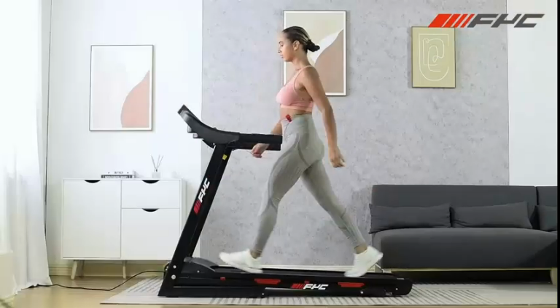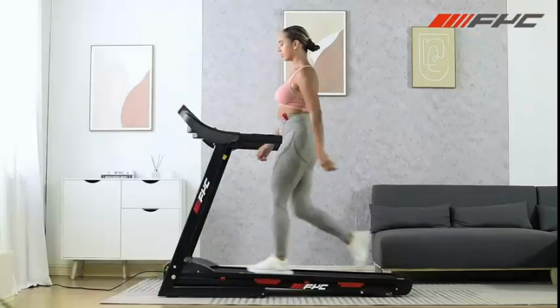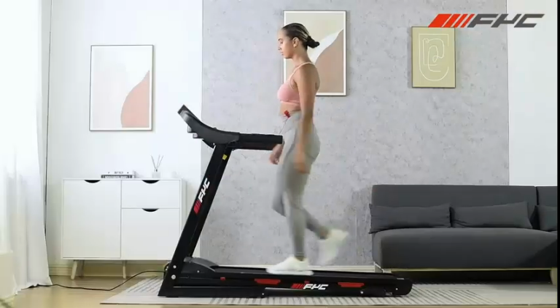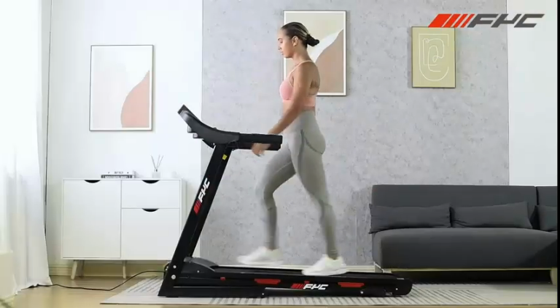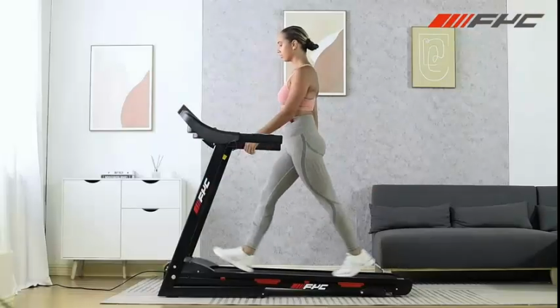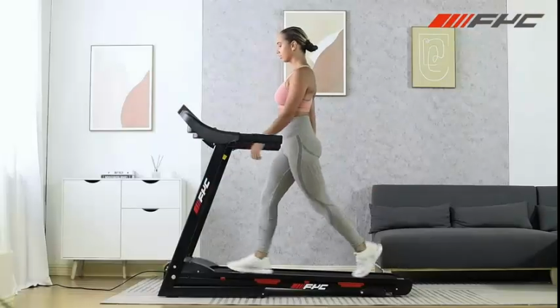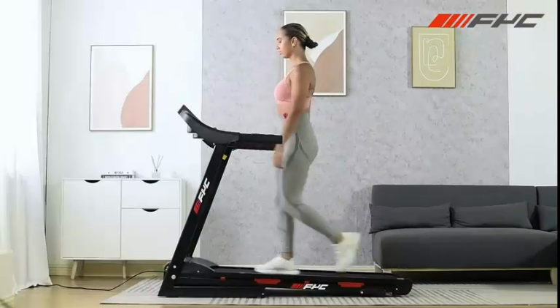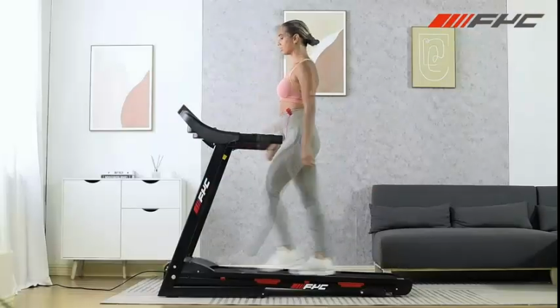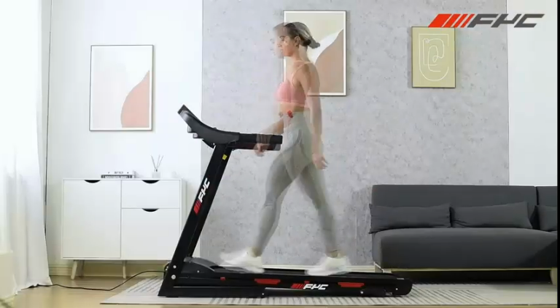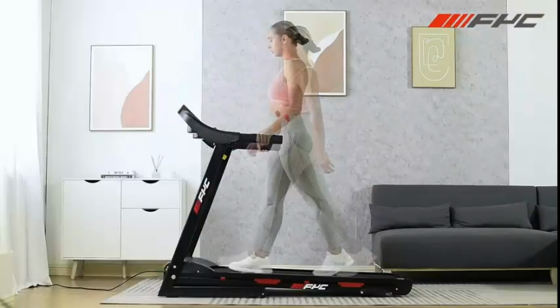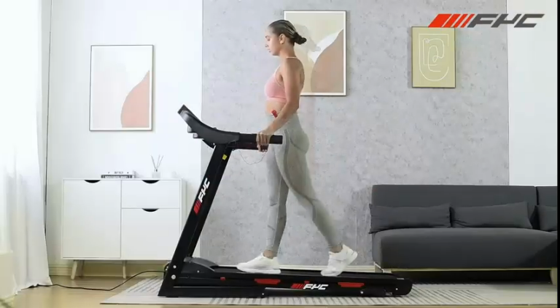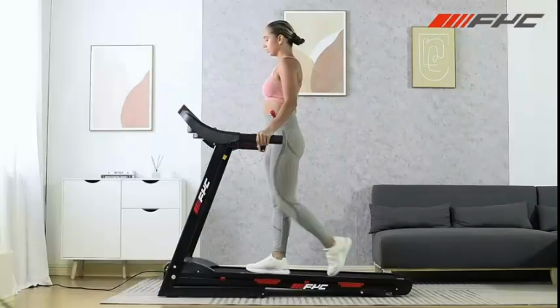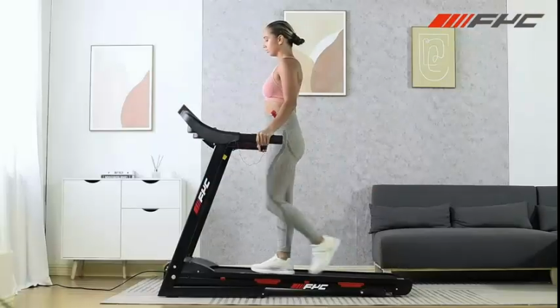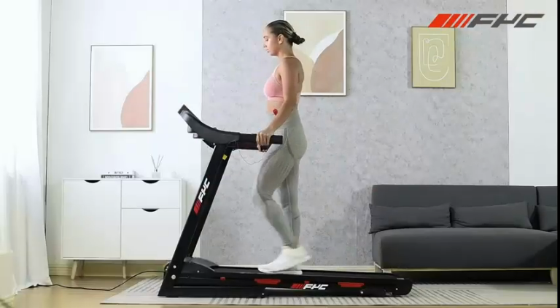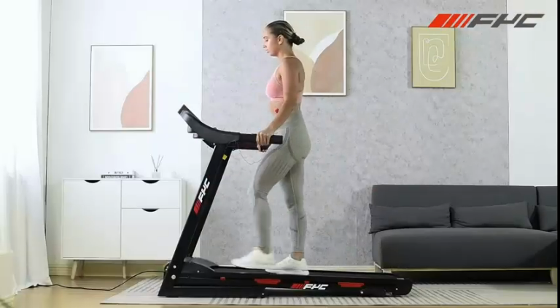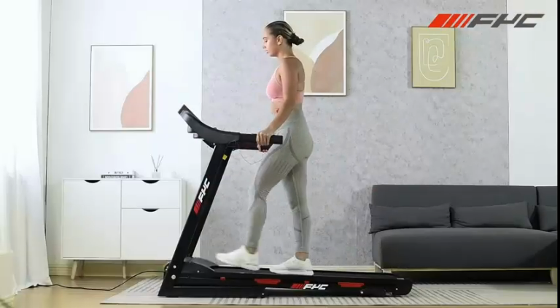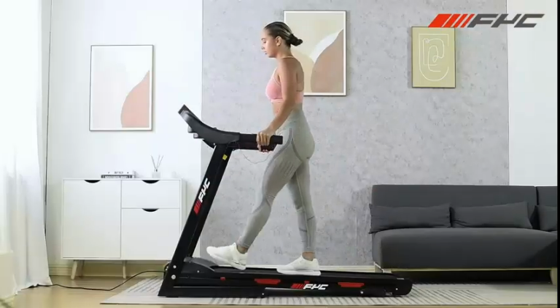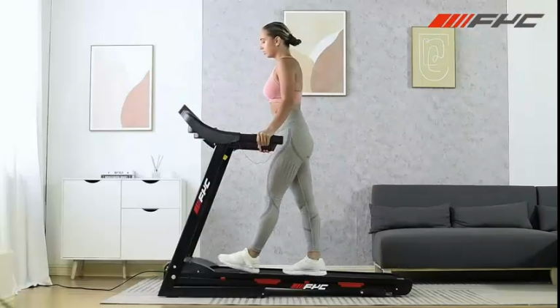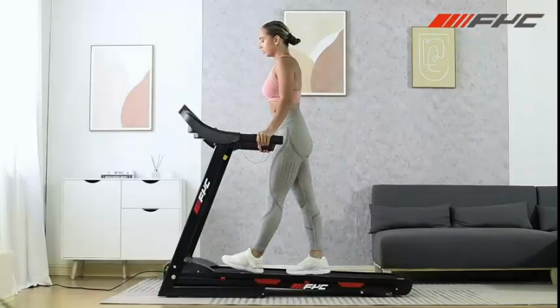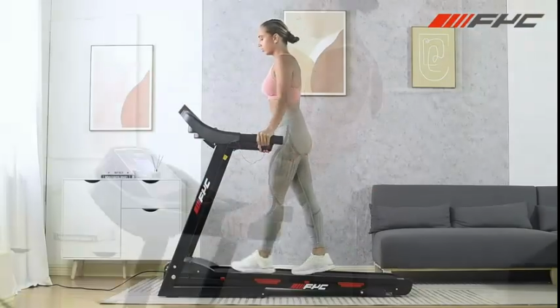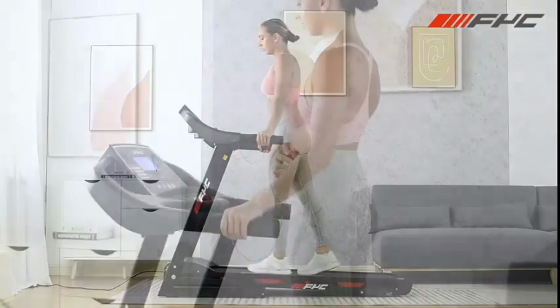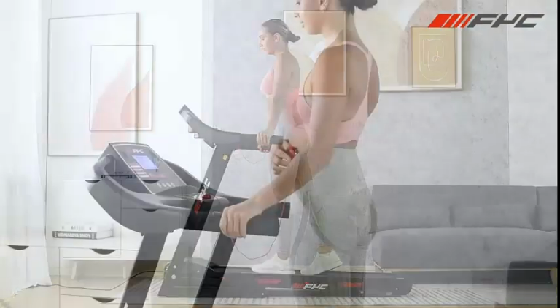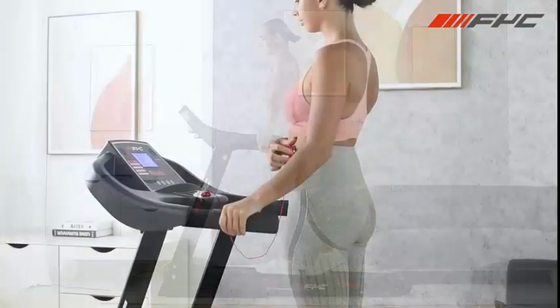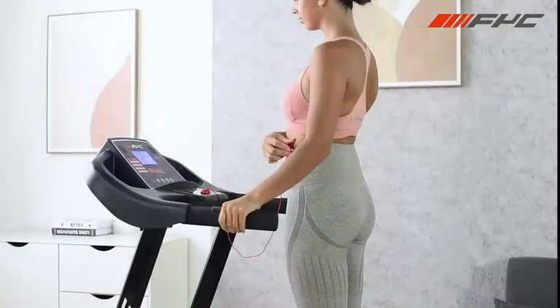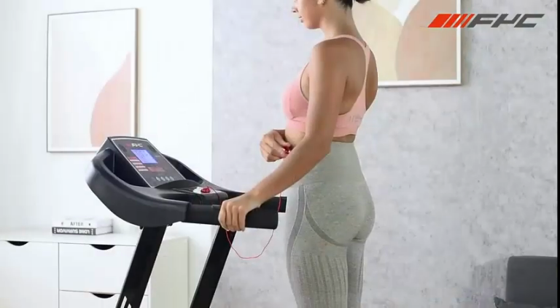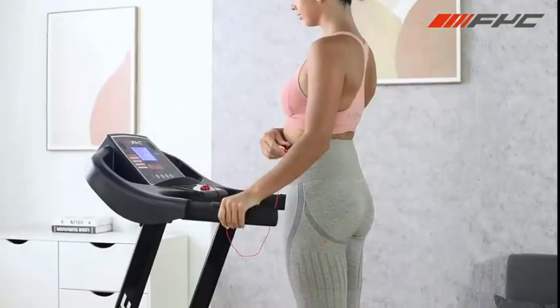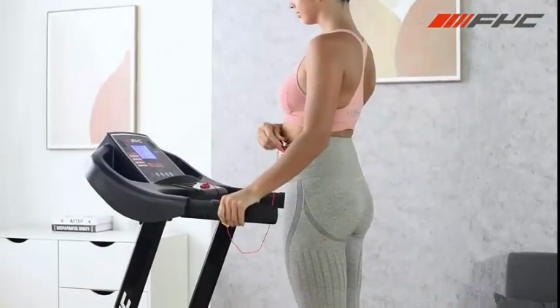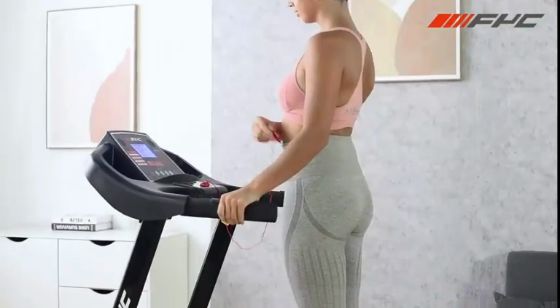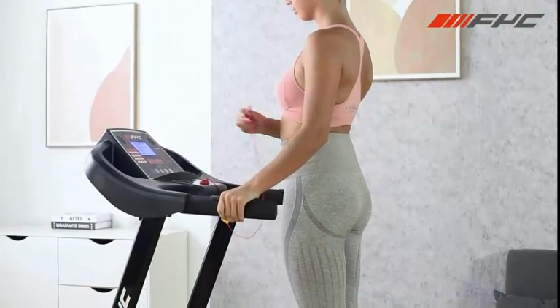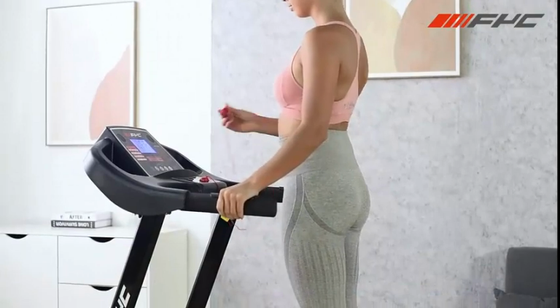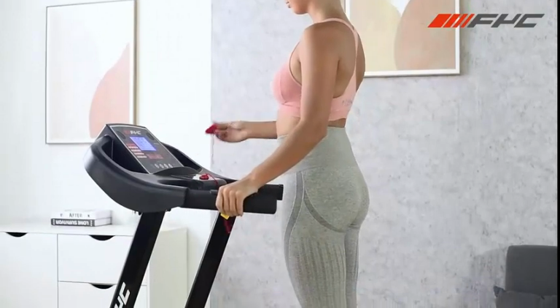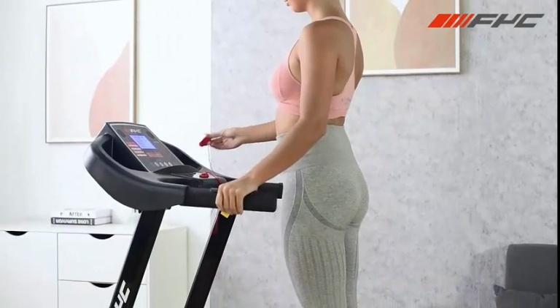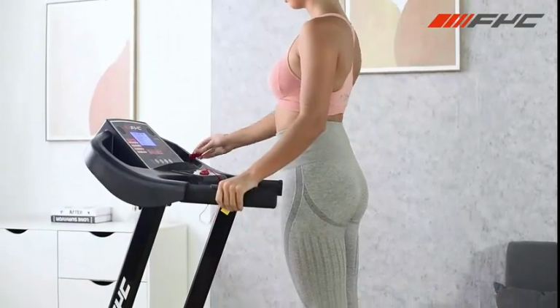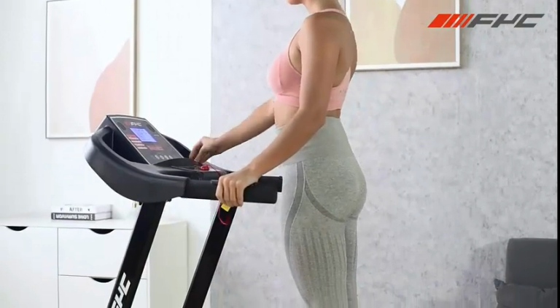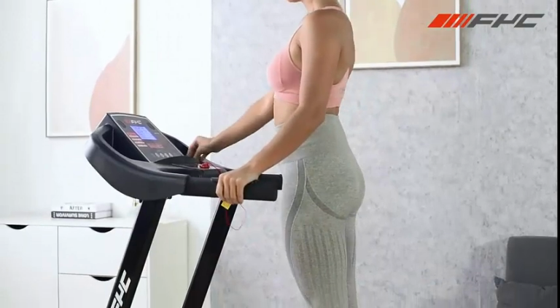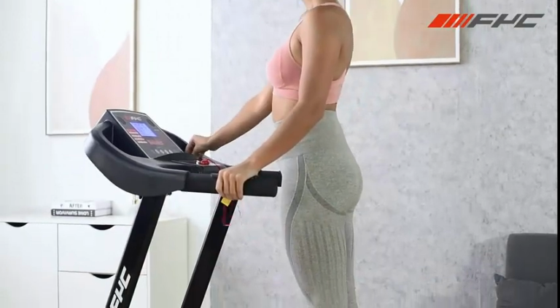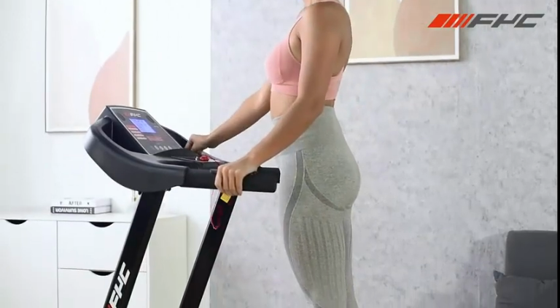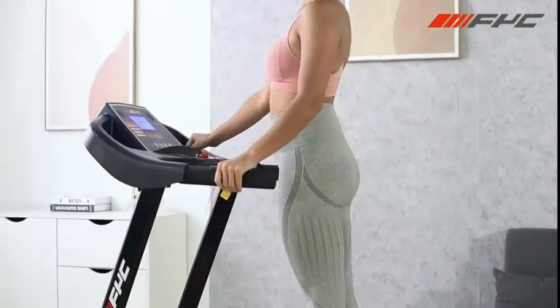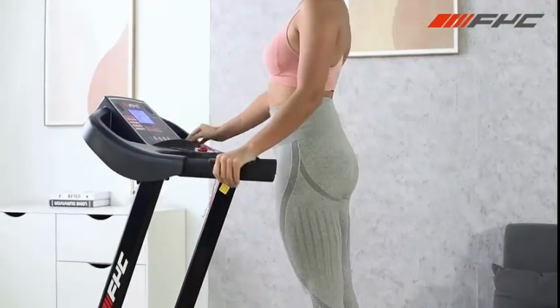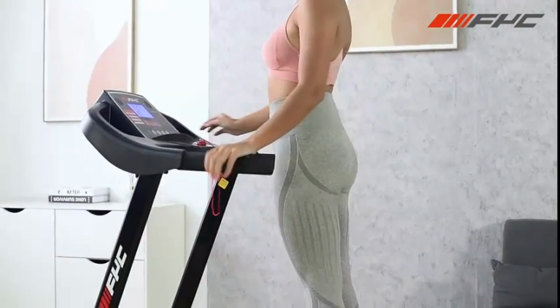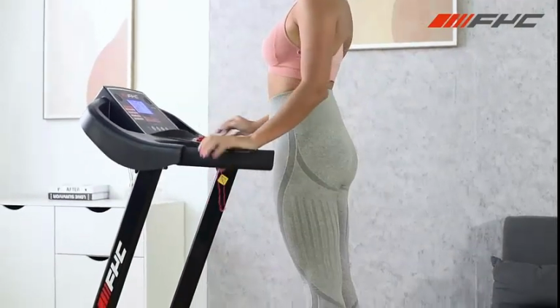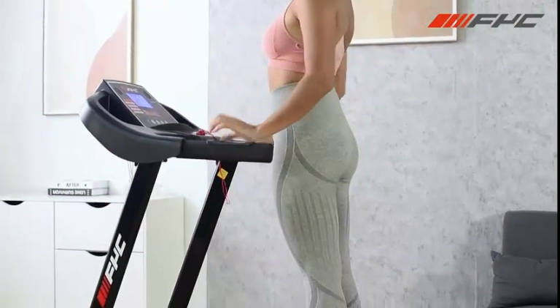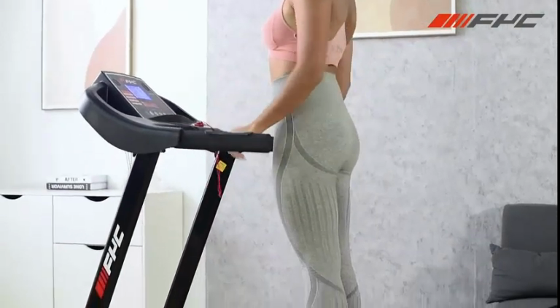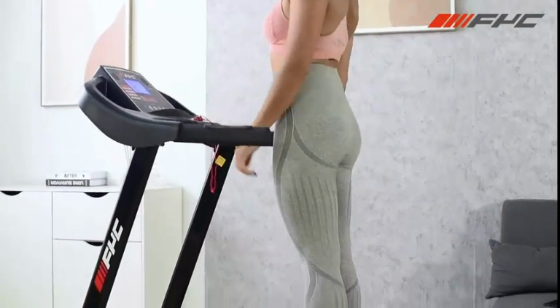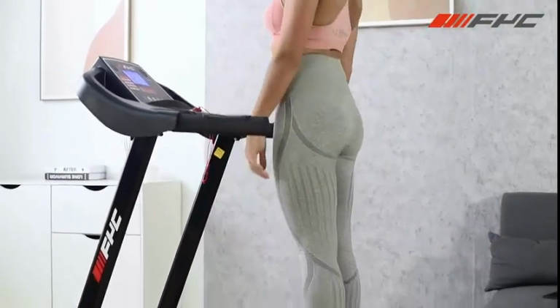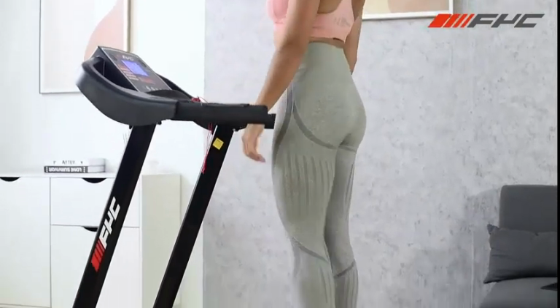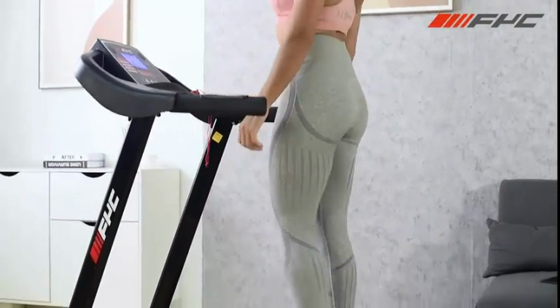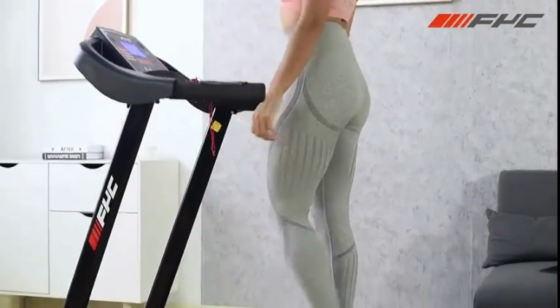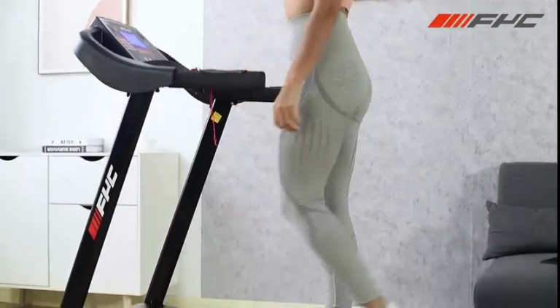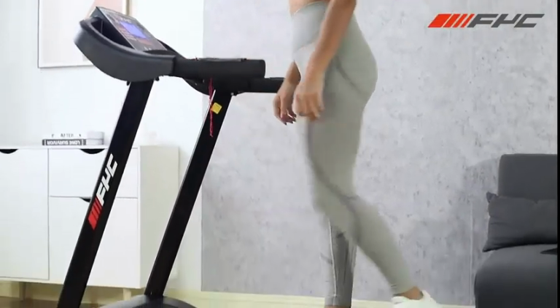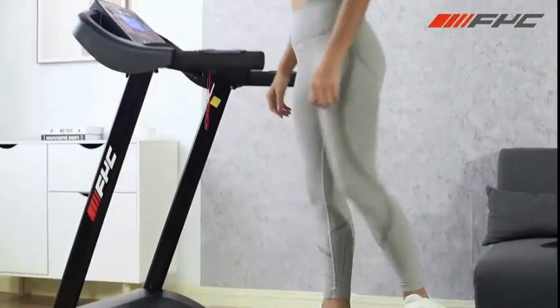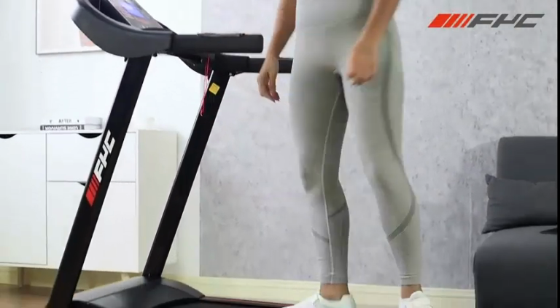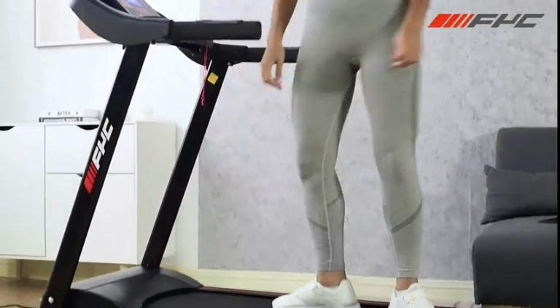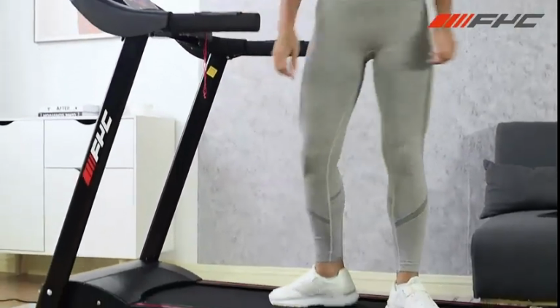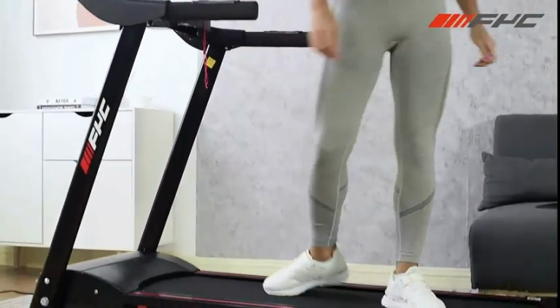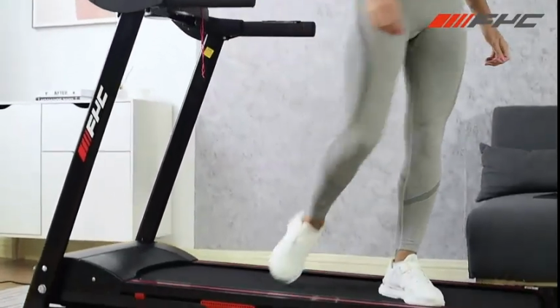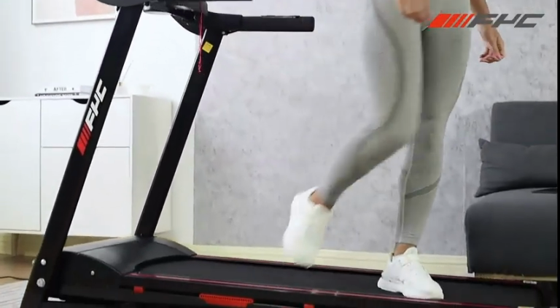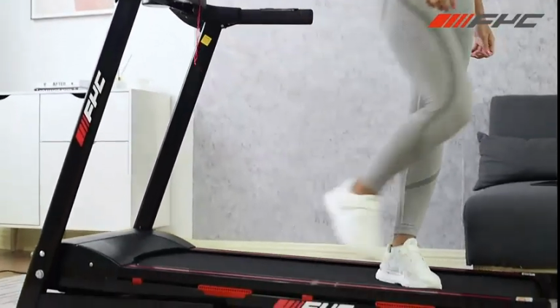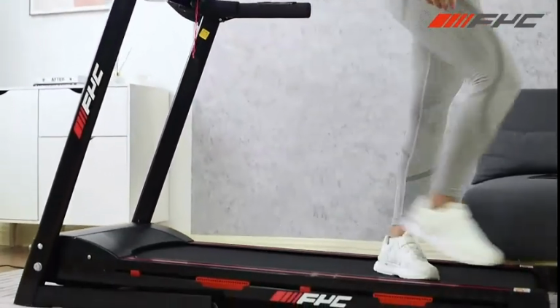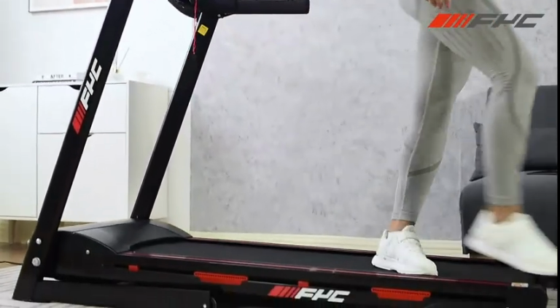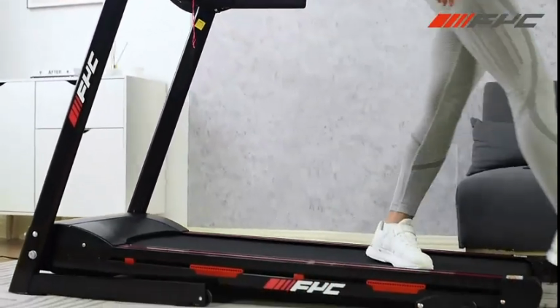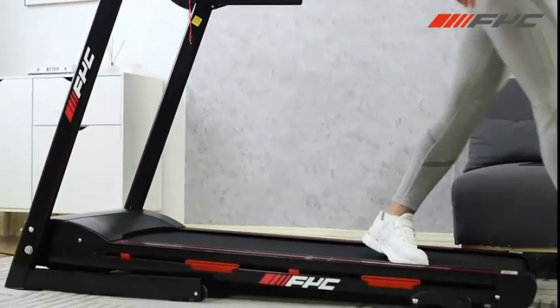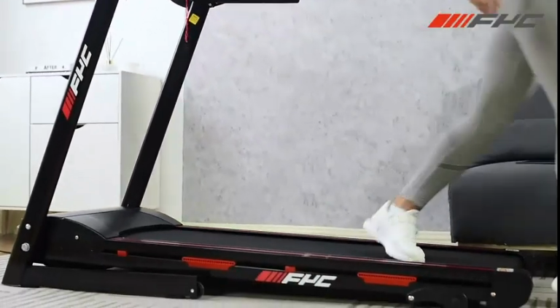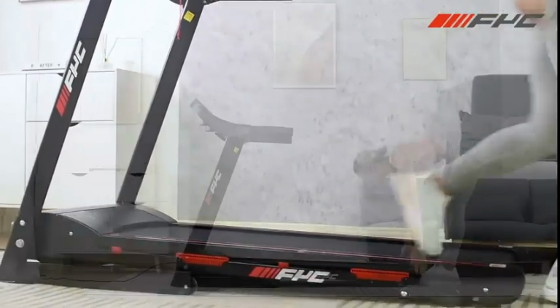Folding design for easy storage. 15-minute easy installation. Contact us to get the assembly video.